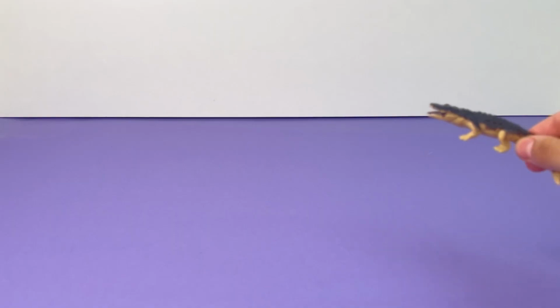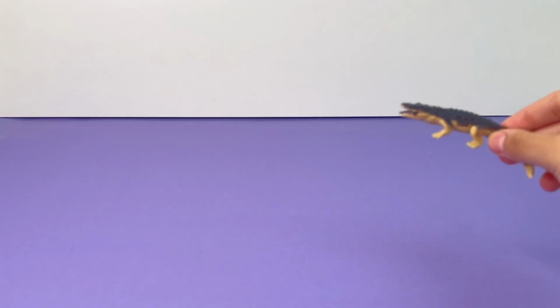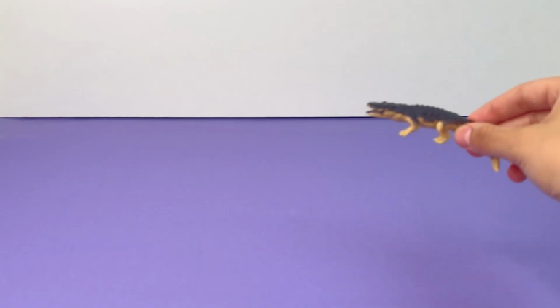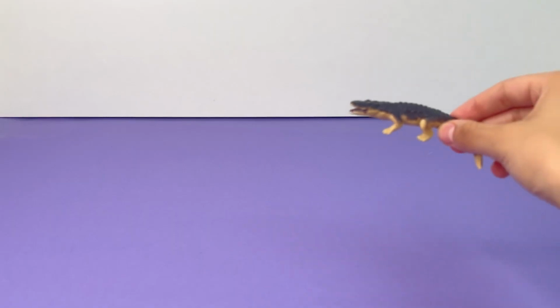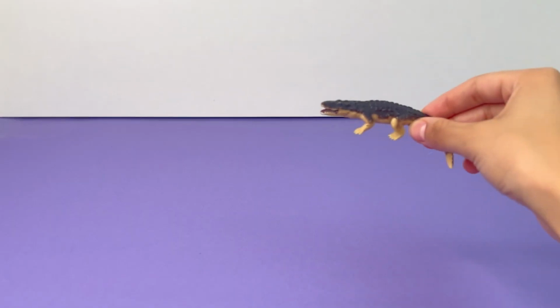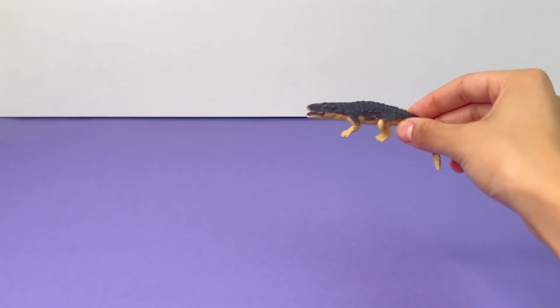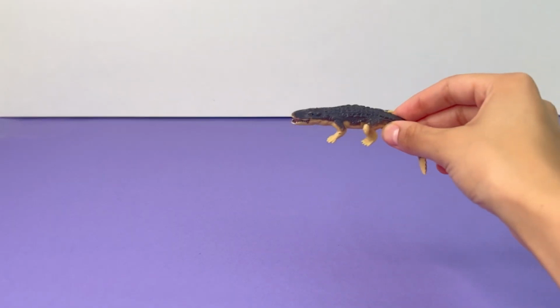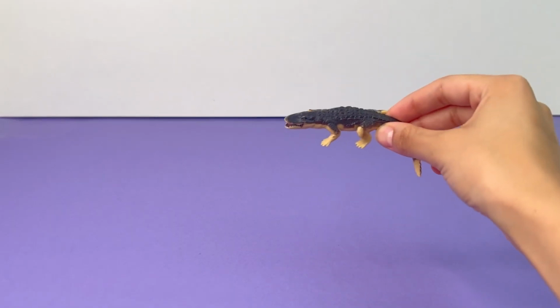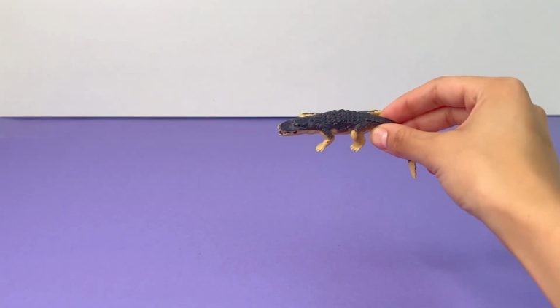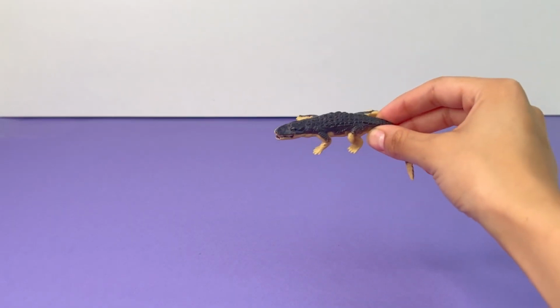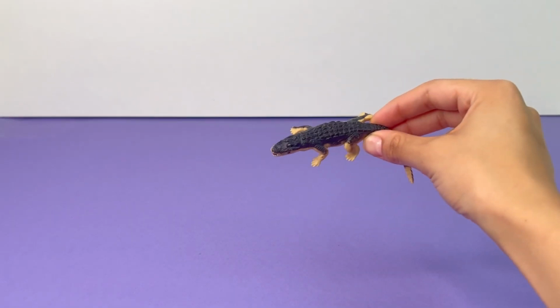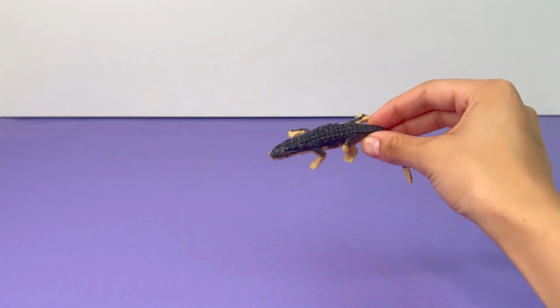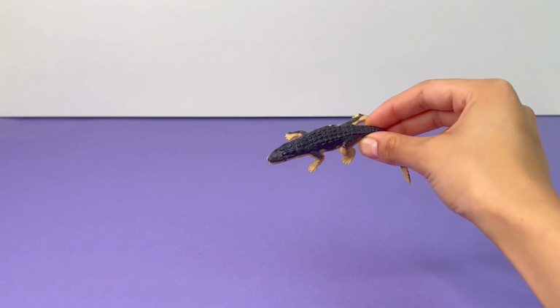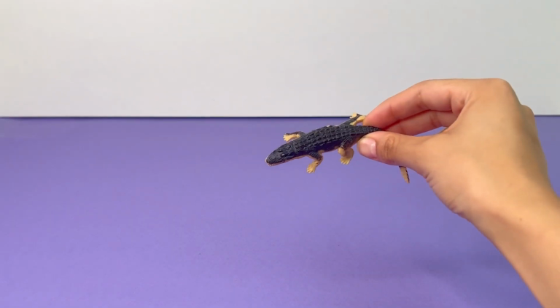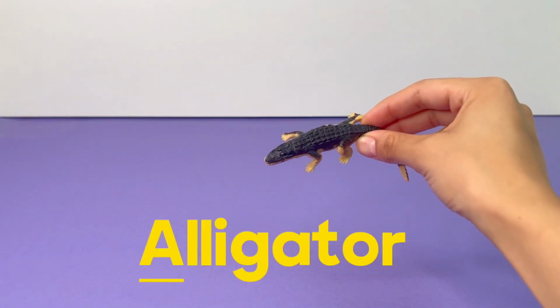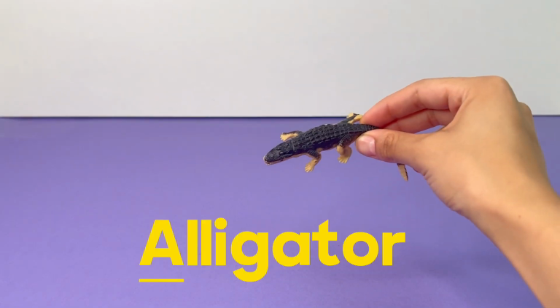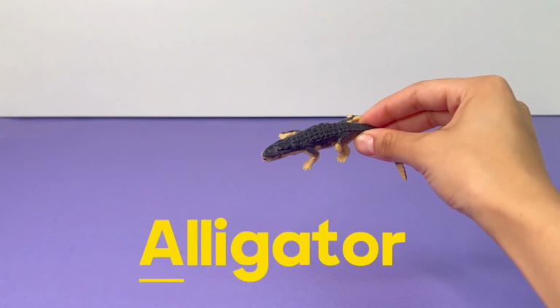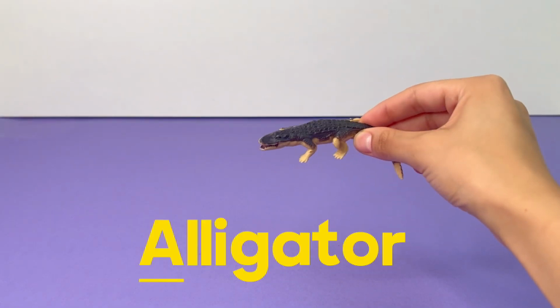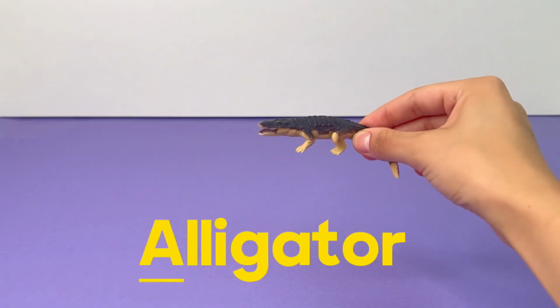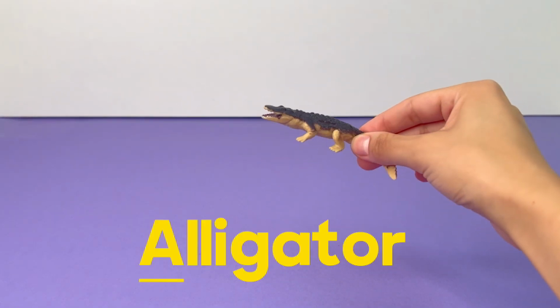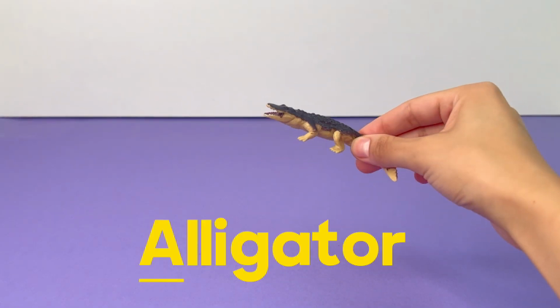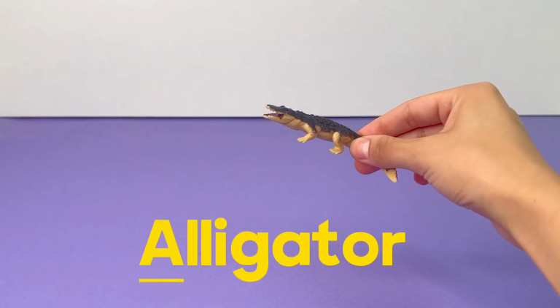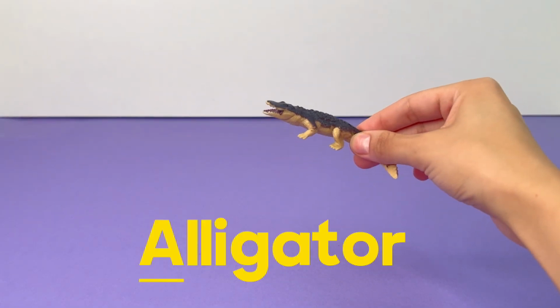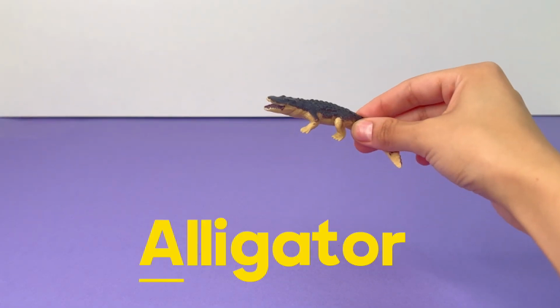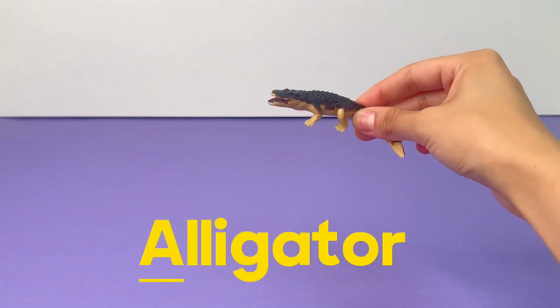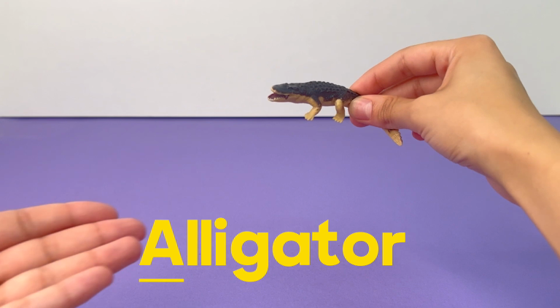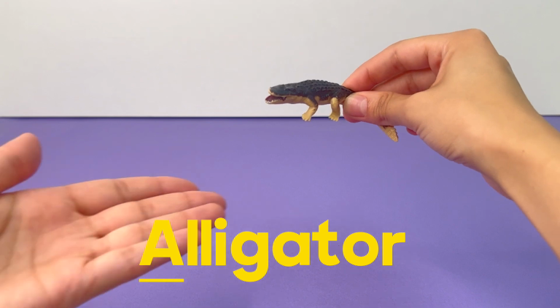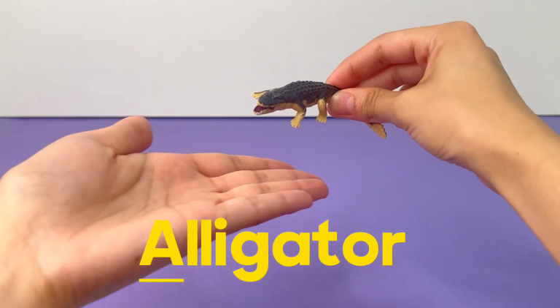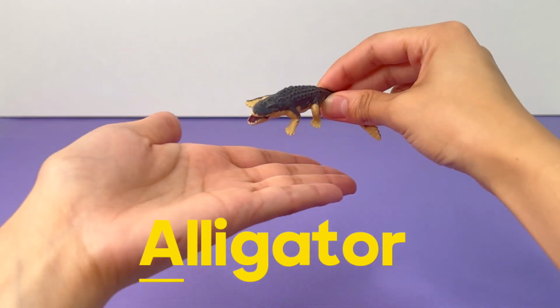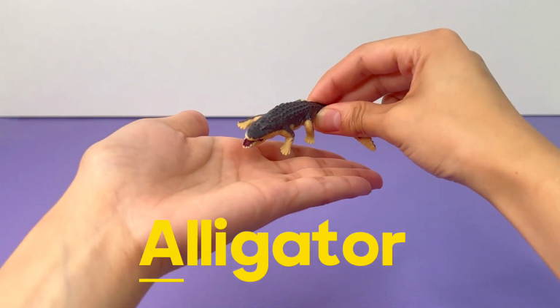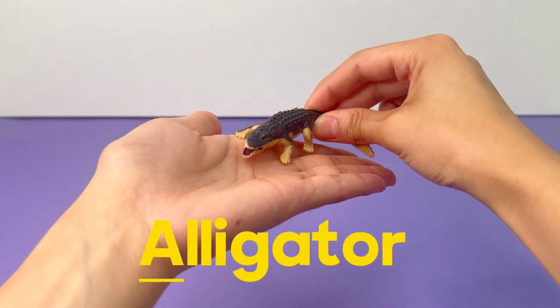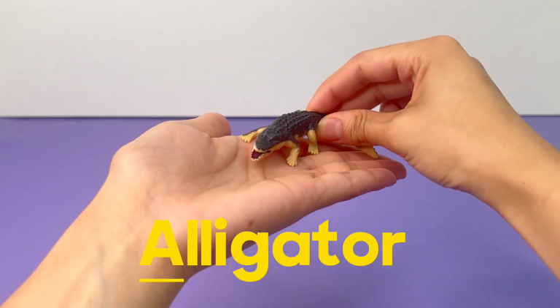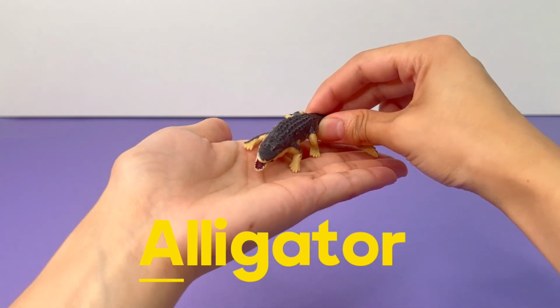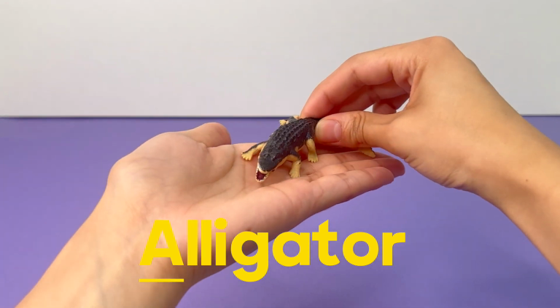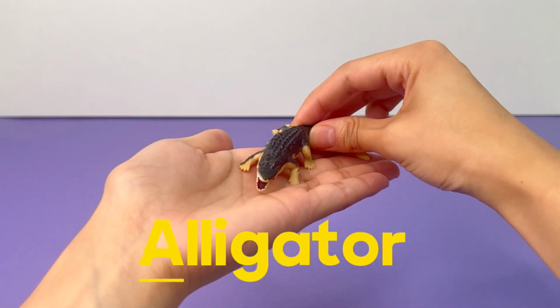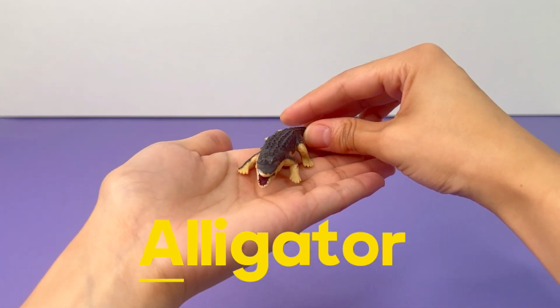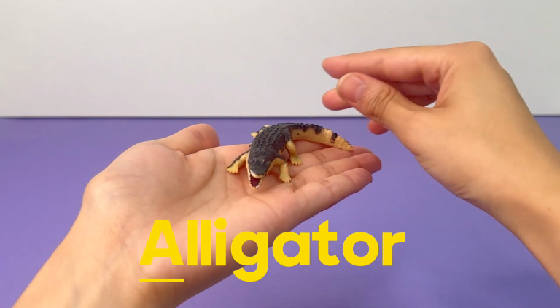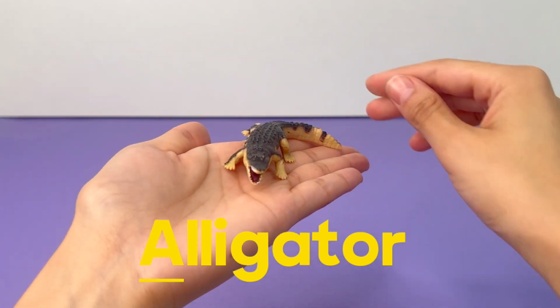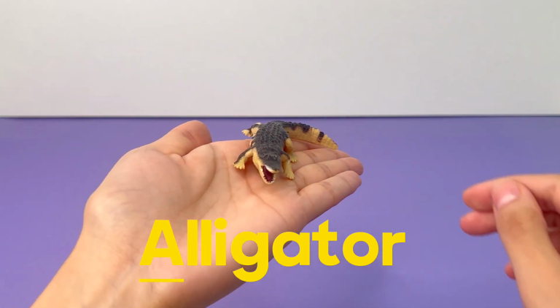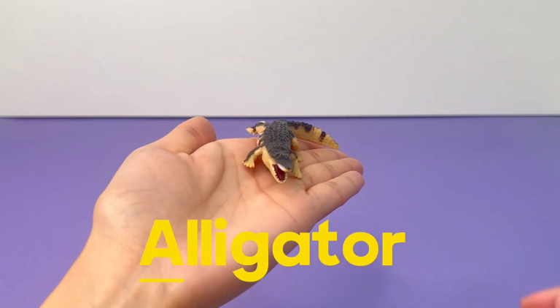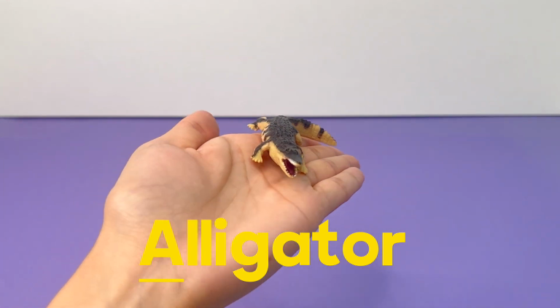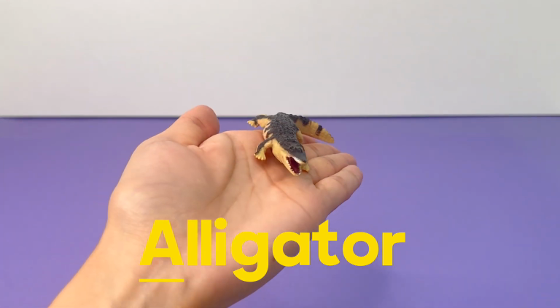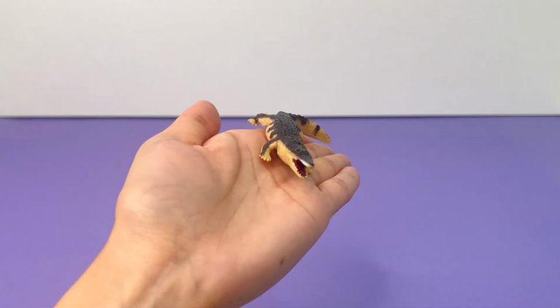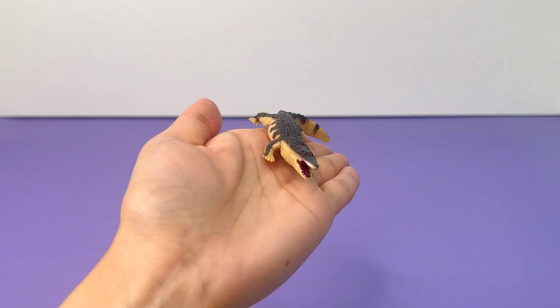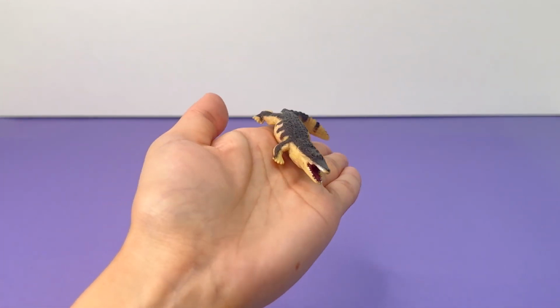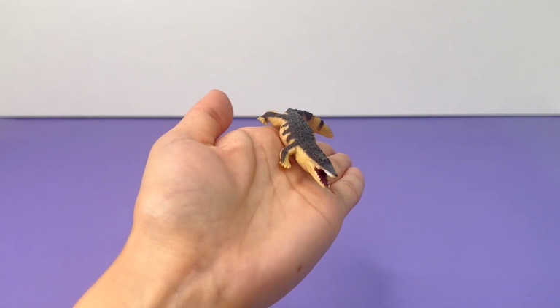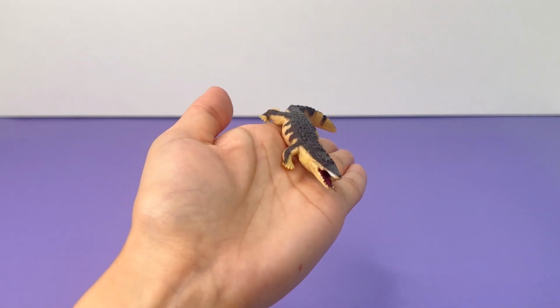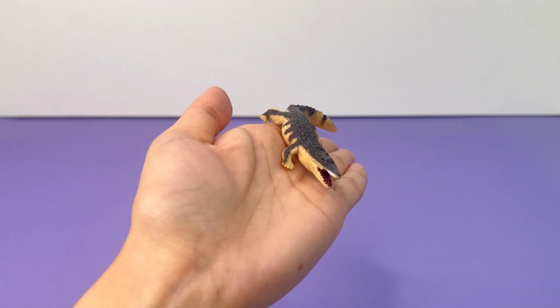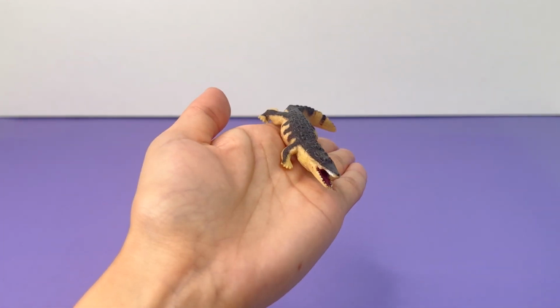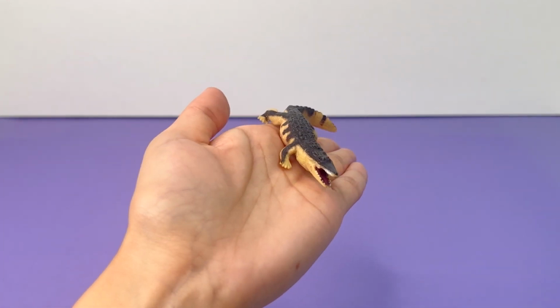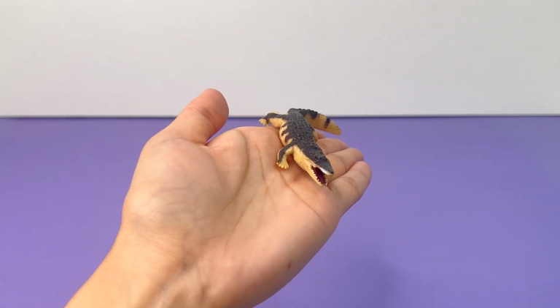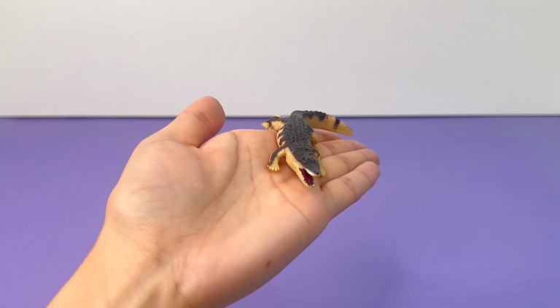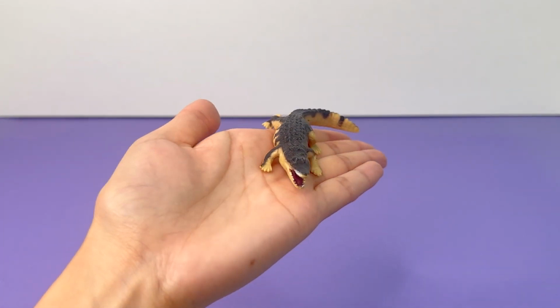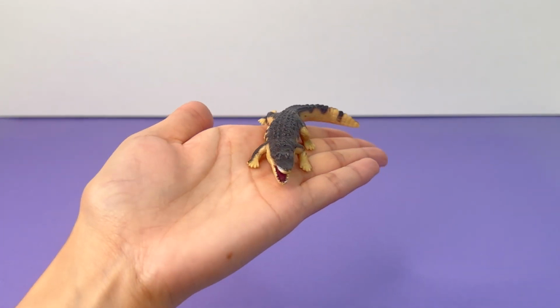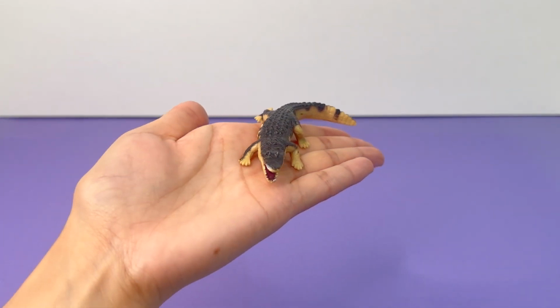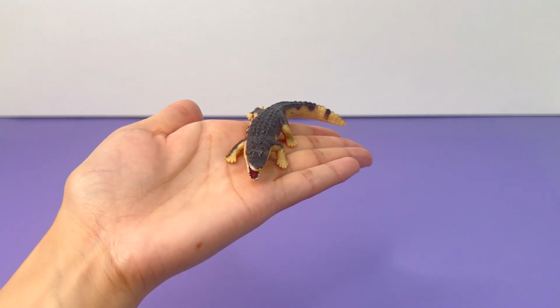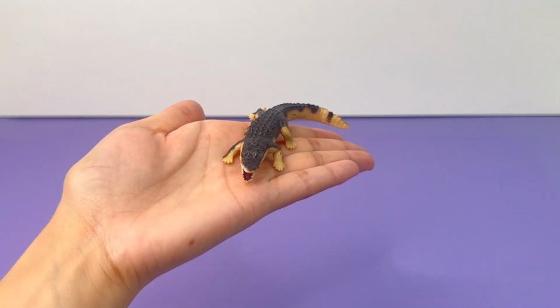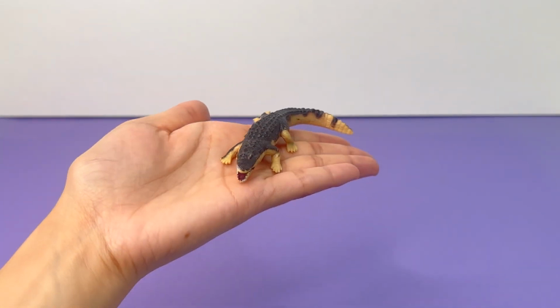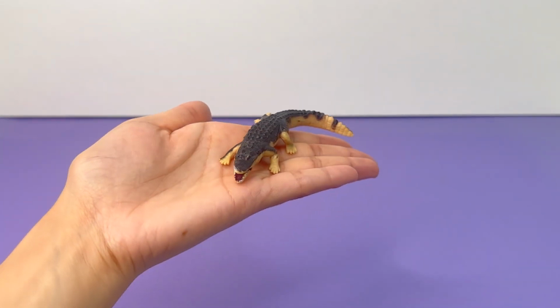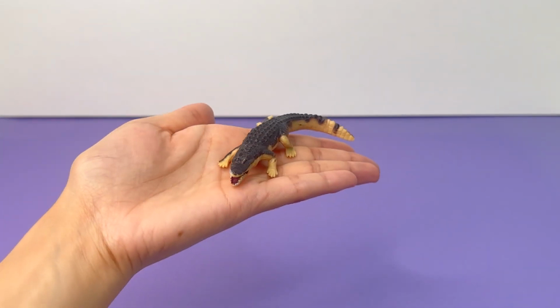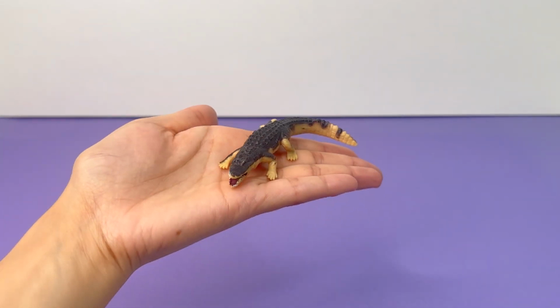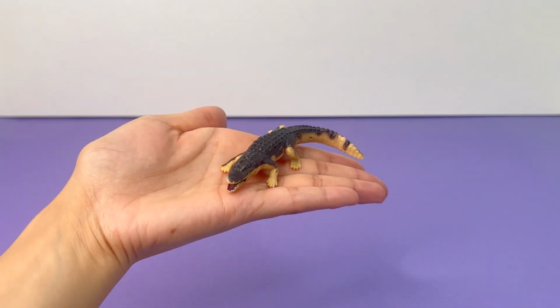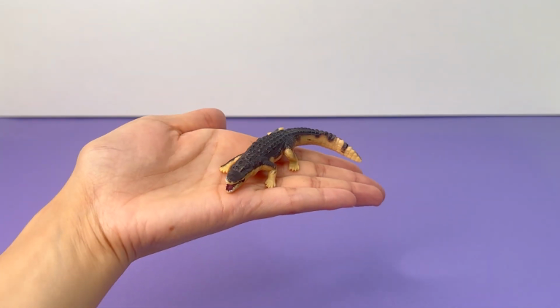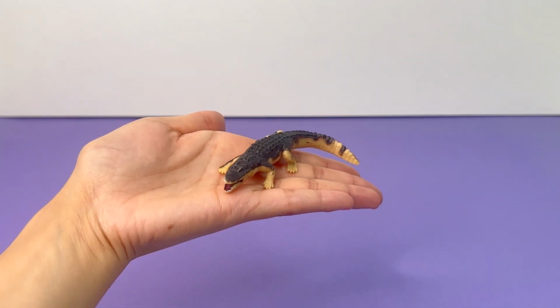A is for Alligator. An alligator is like a big, scaly dinosaur that lives in the water.